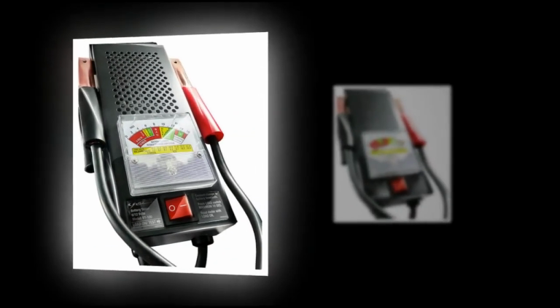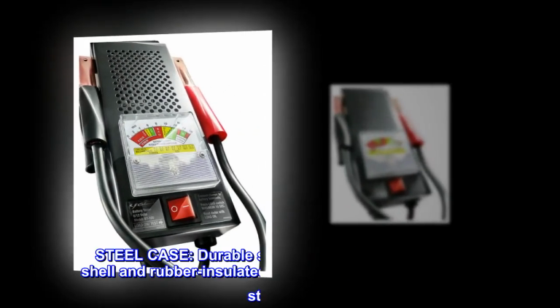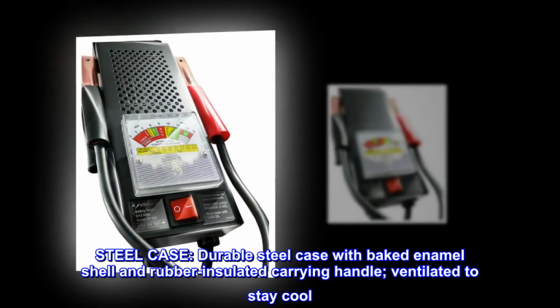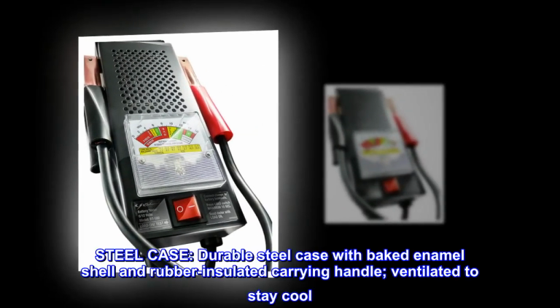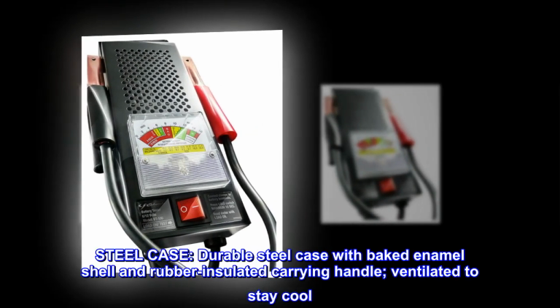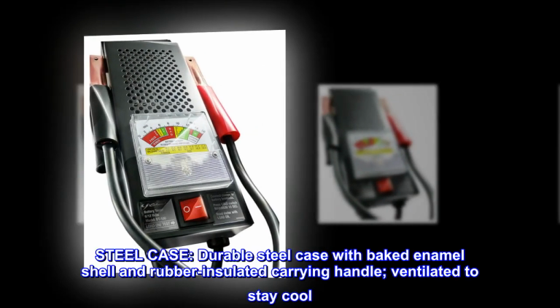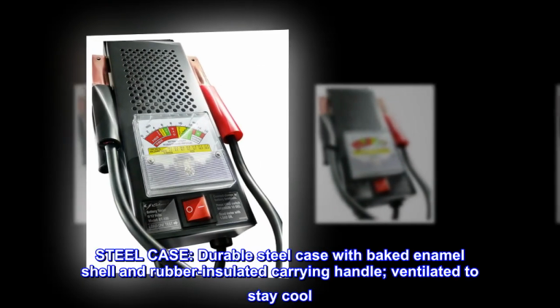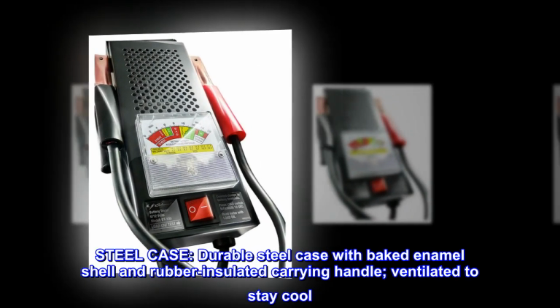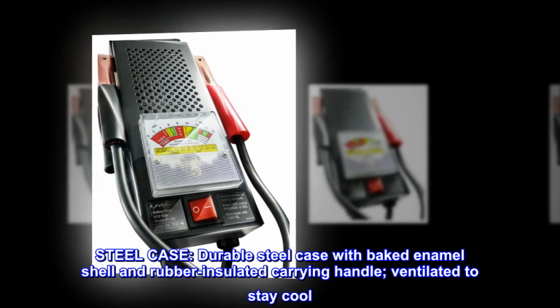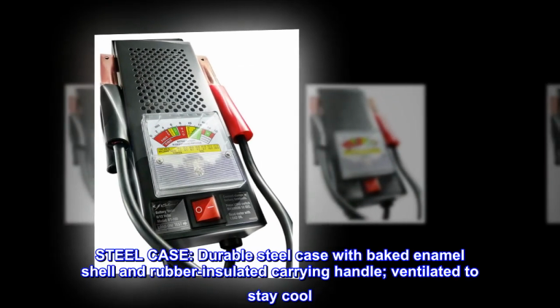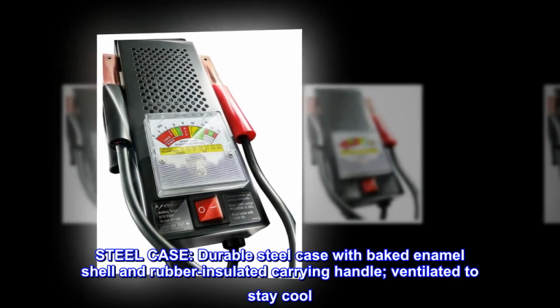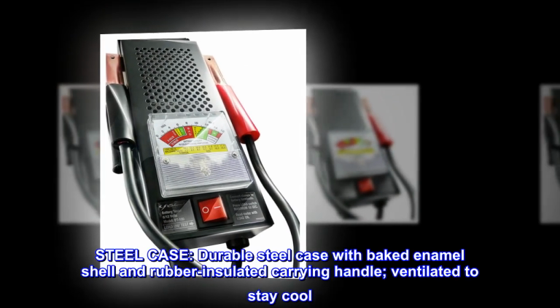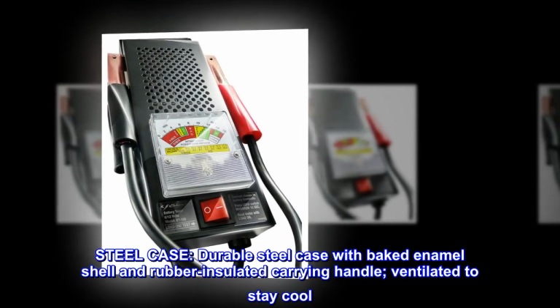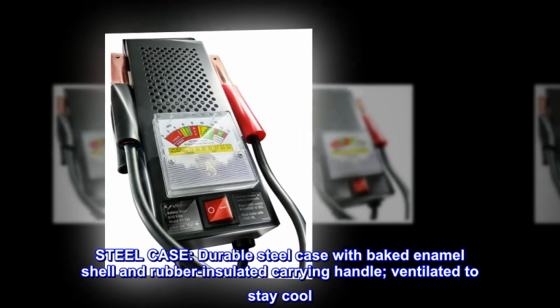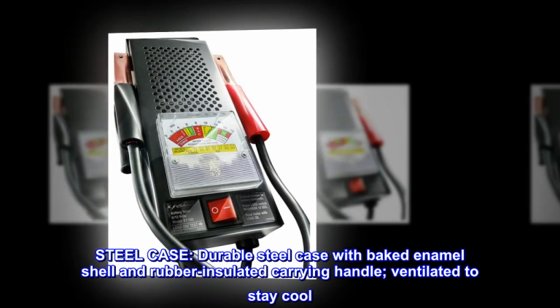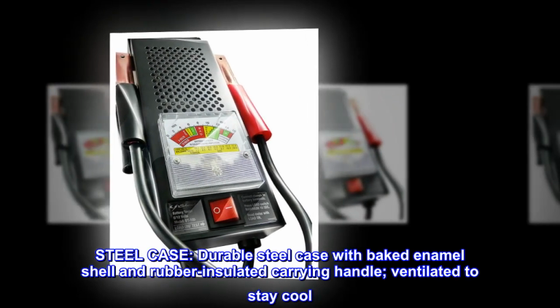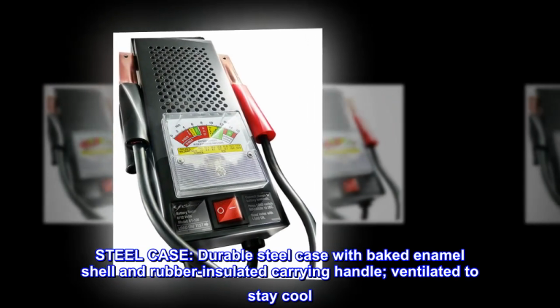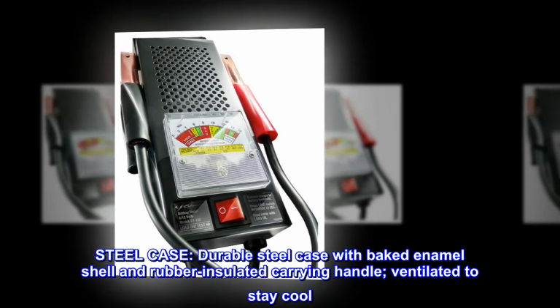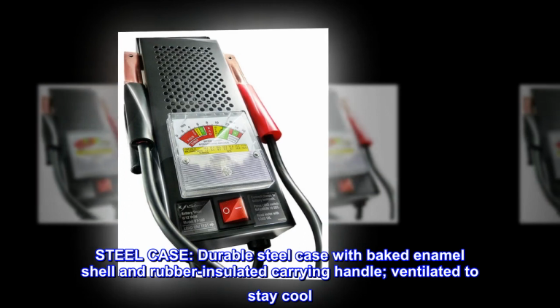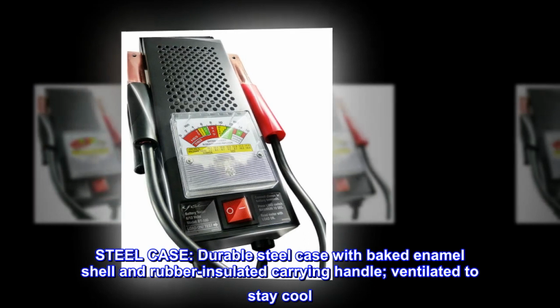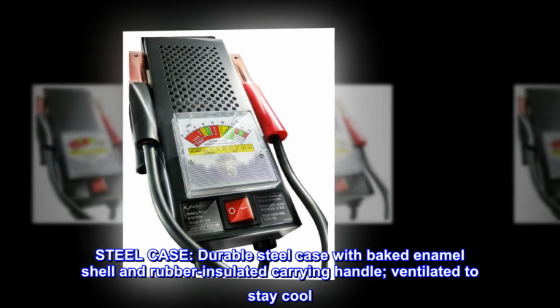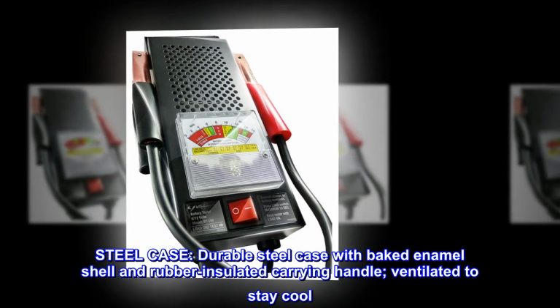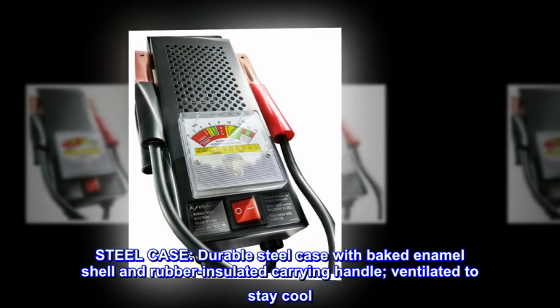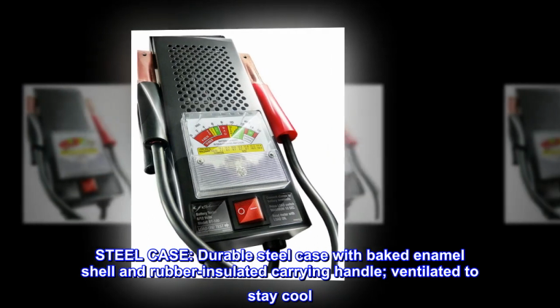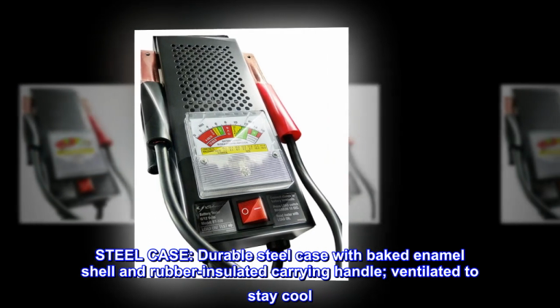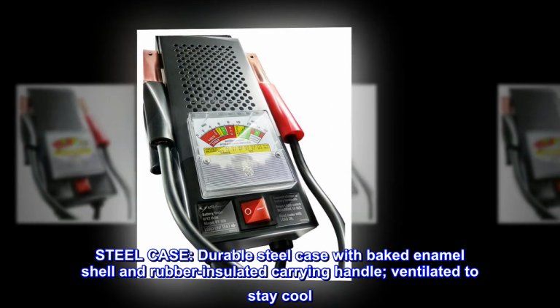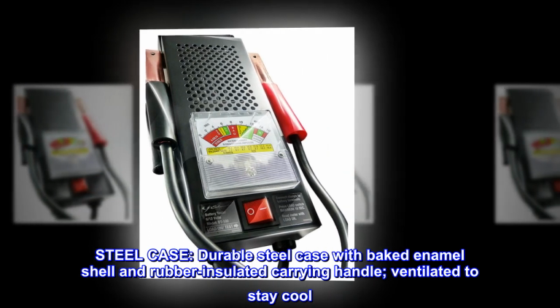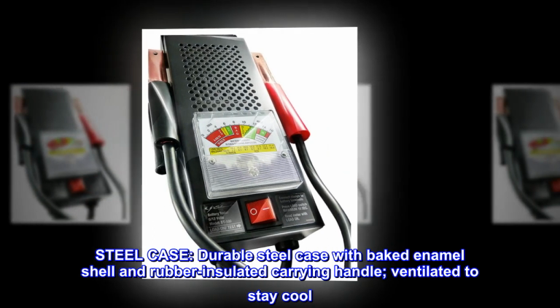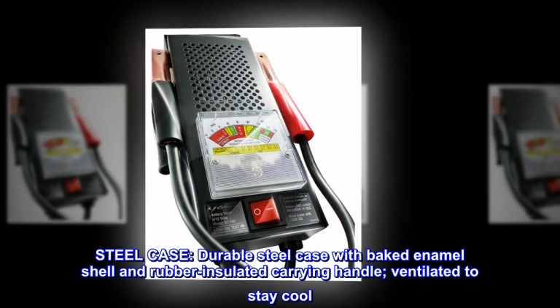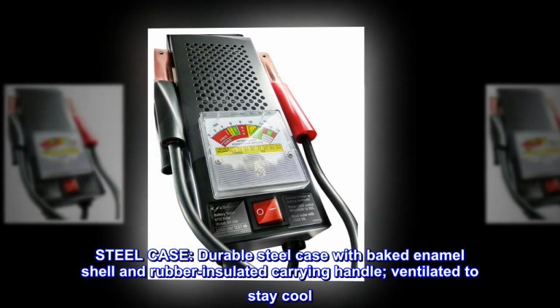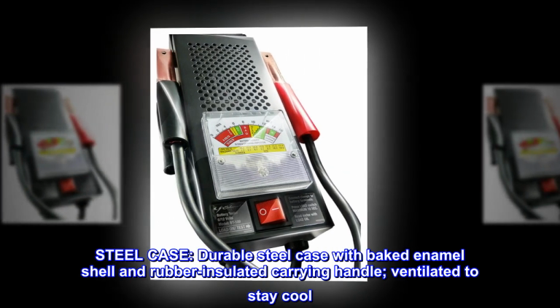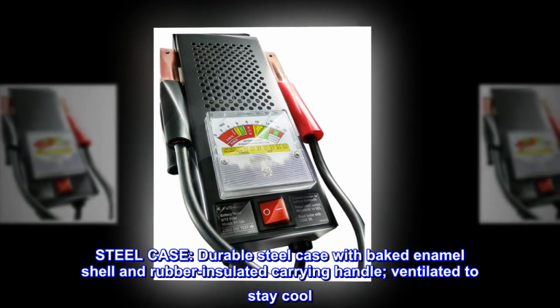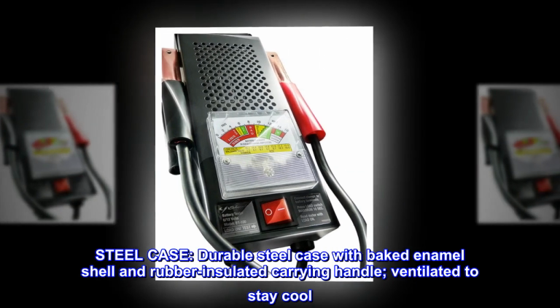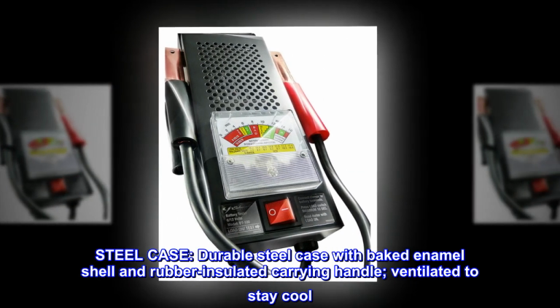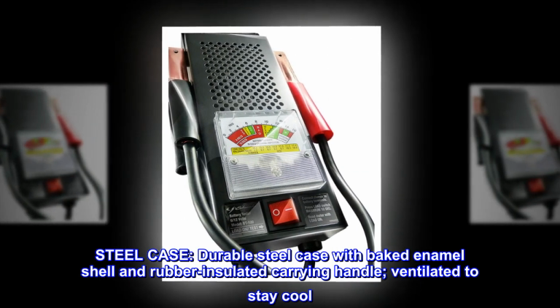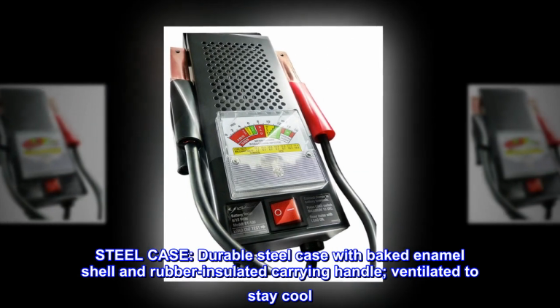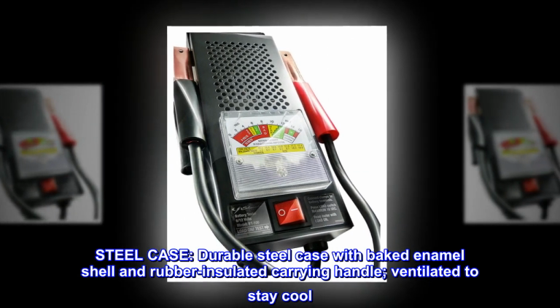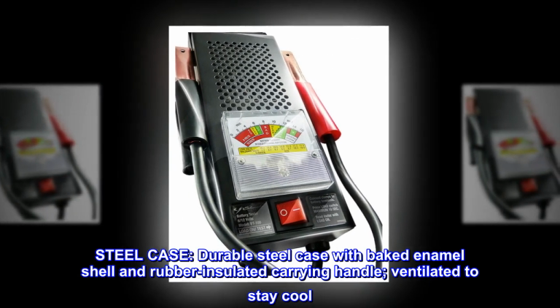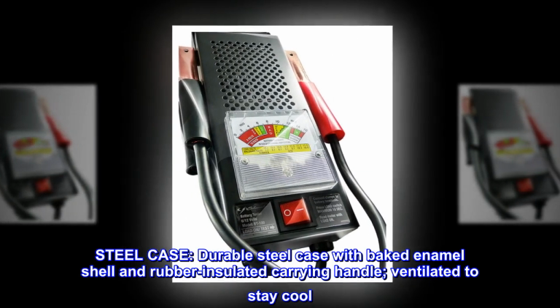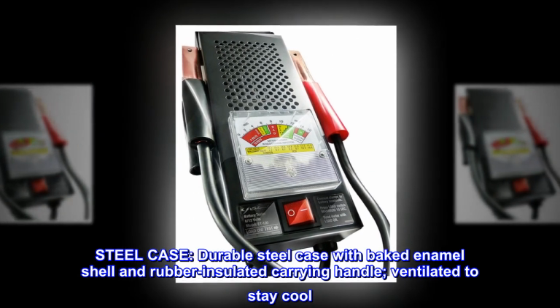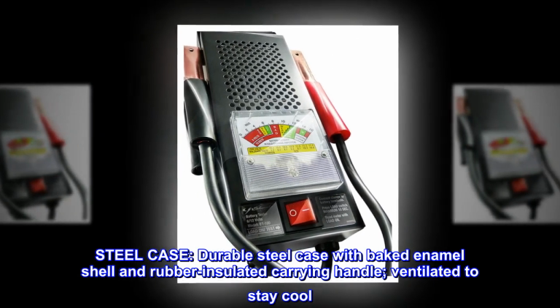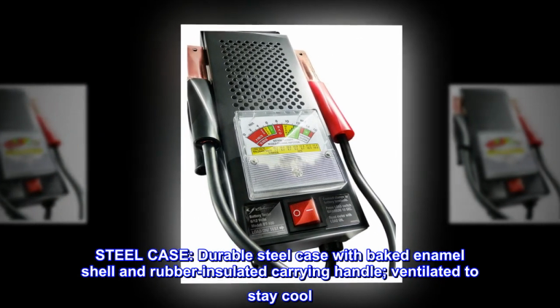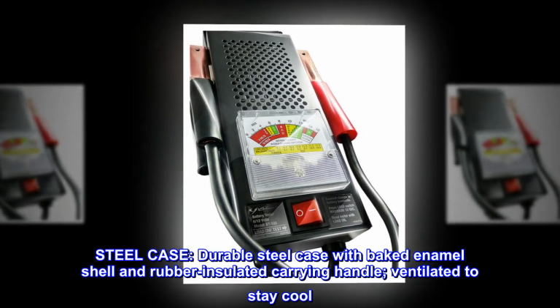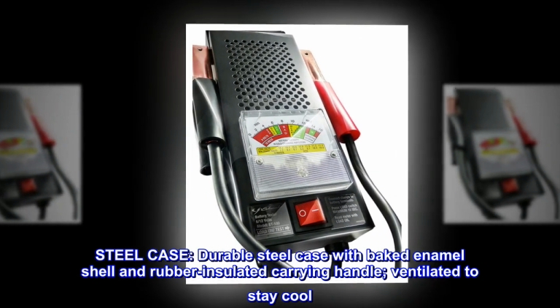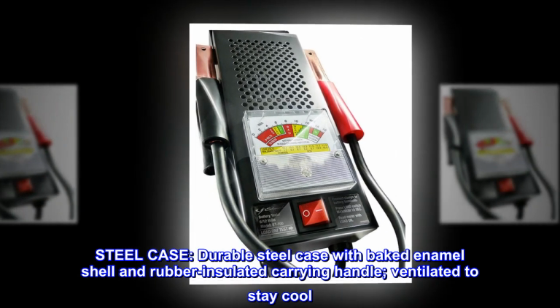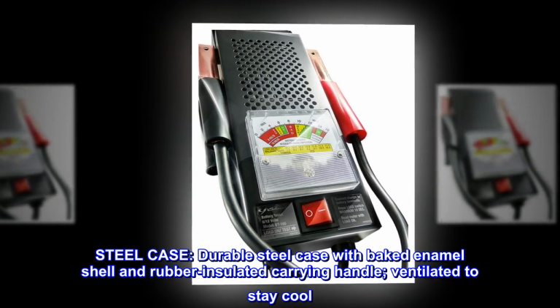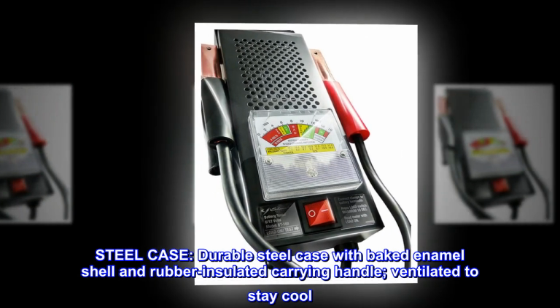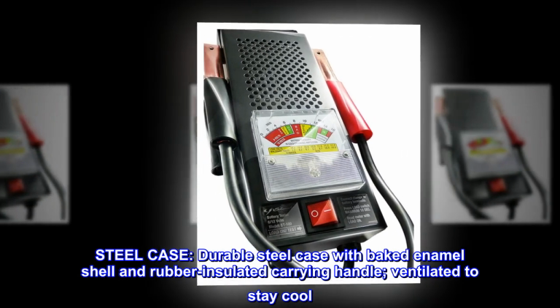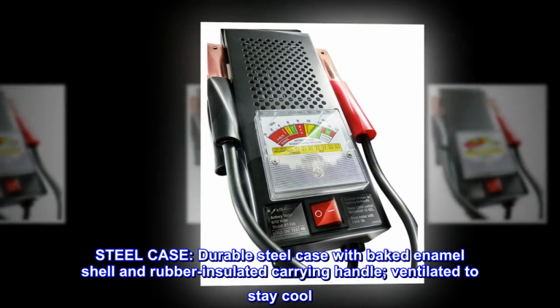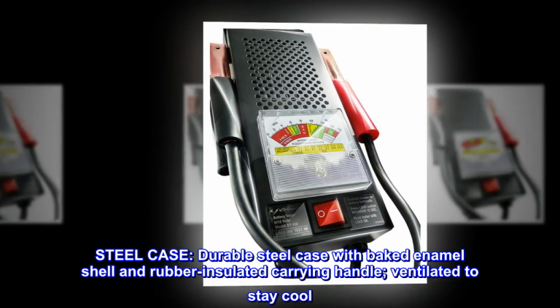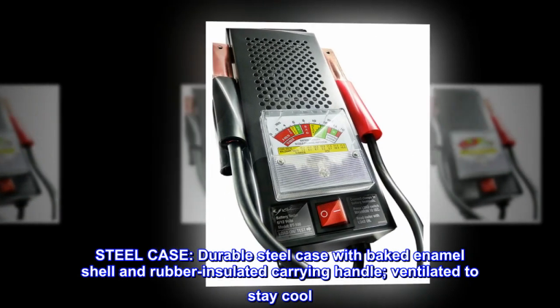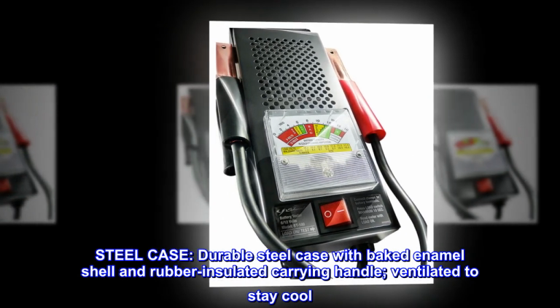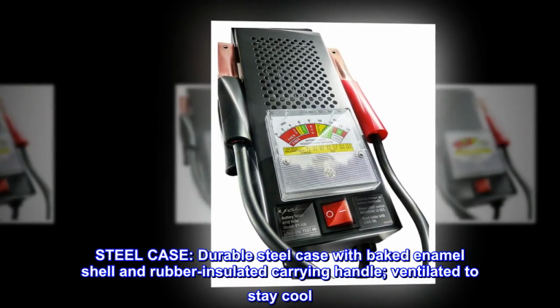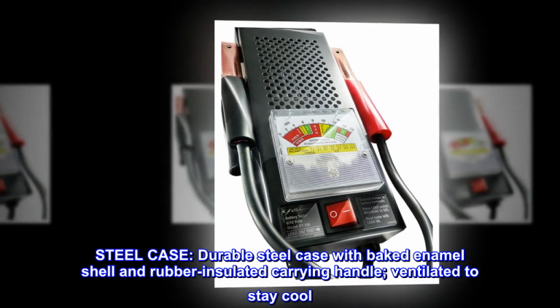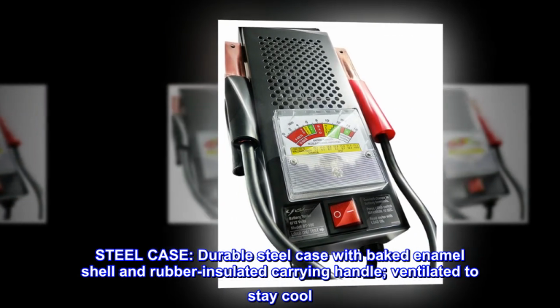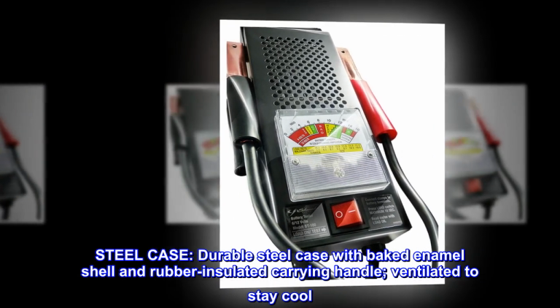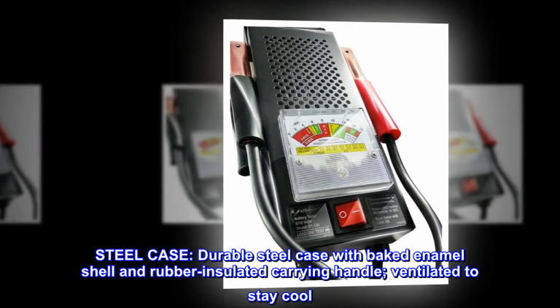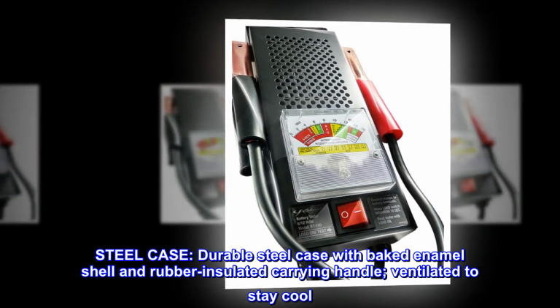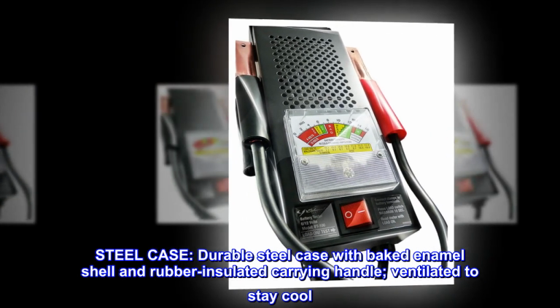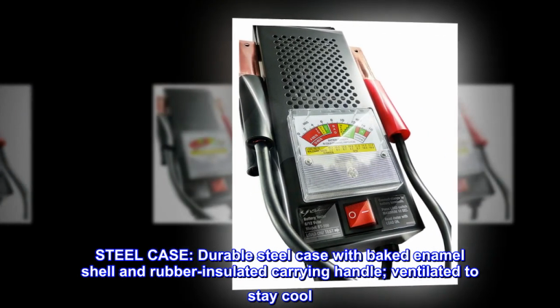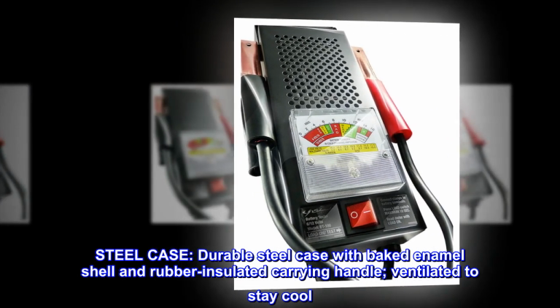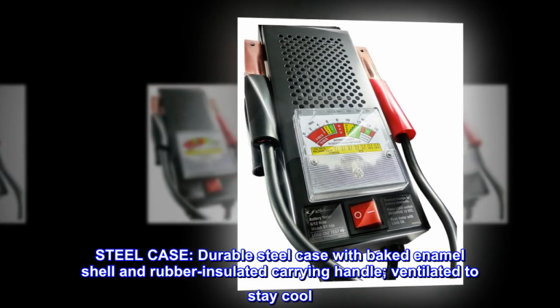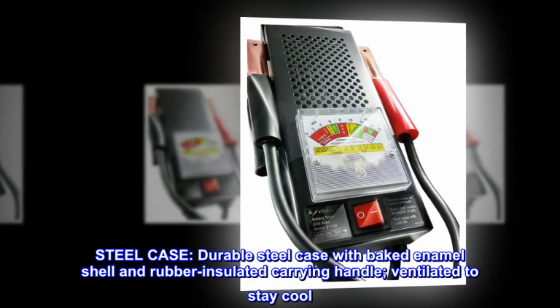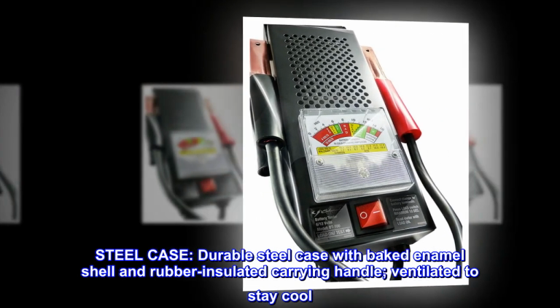Steel case. Durable steel case with baked enamel shell and rubber-insulated carrying handle. Ventilated to stay cool.